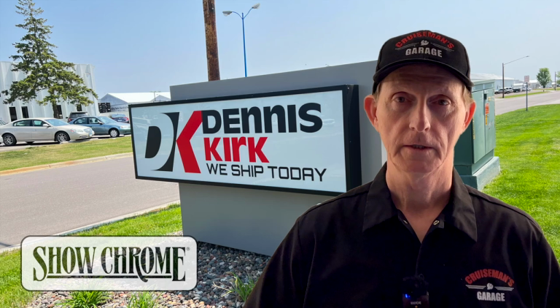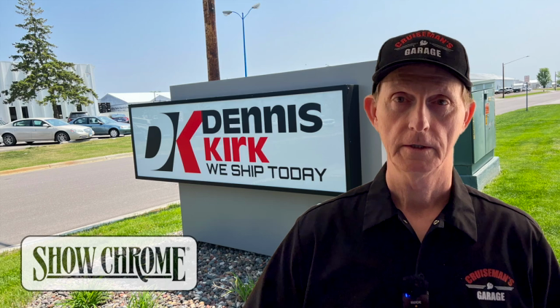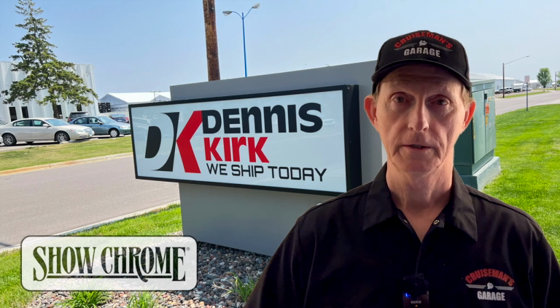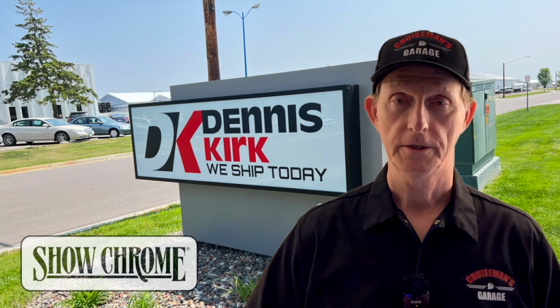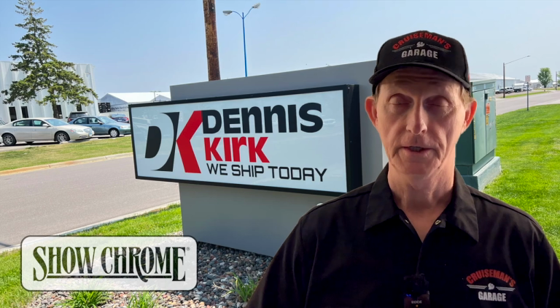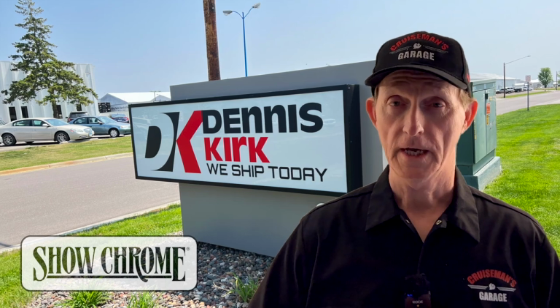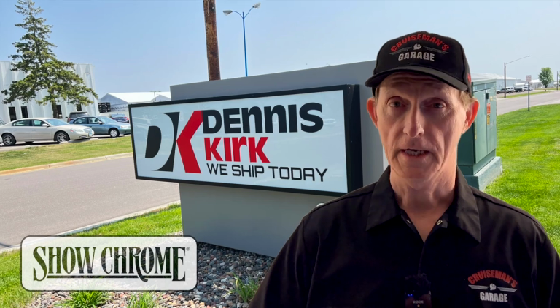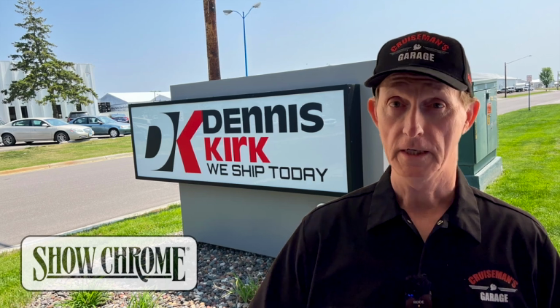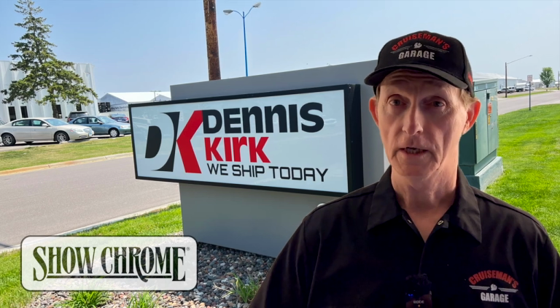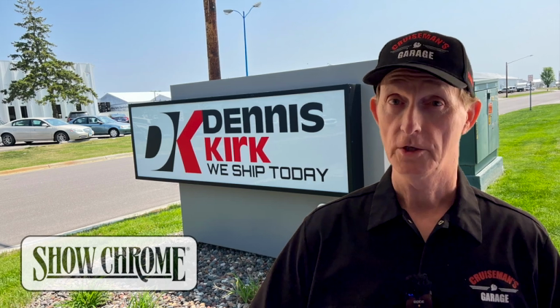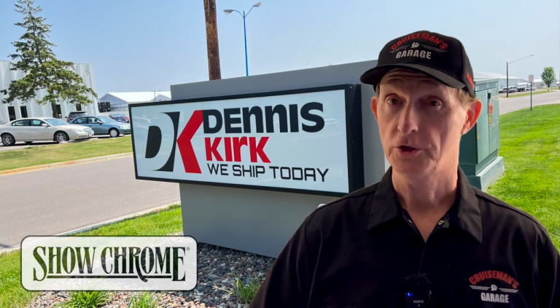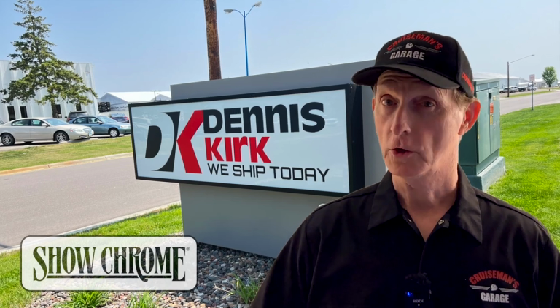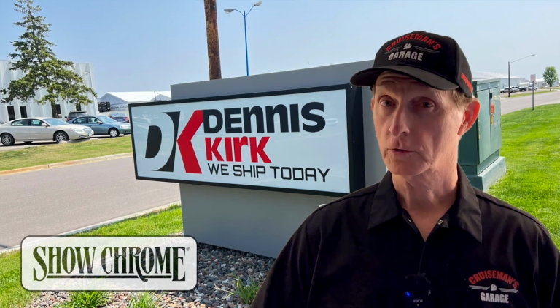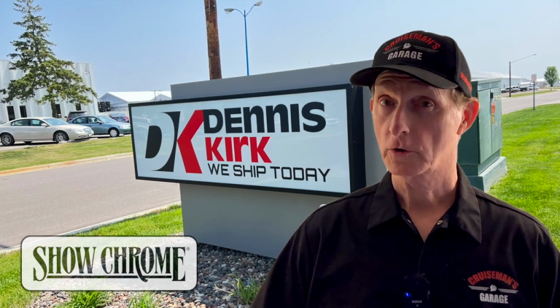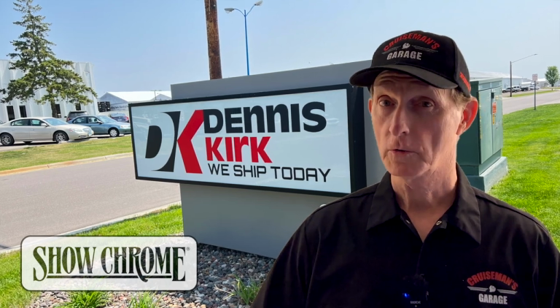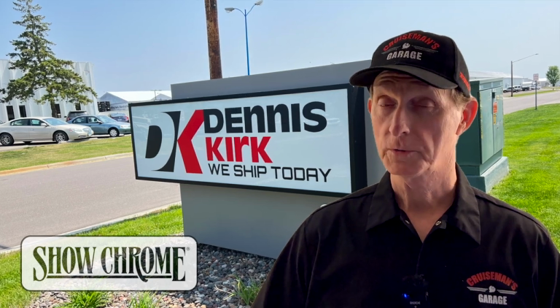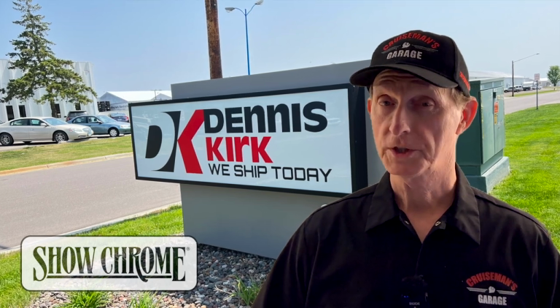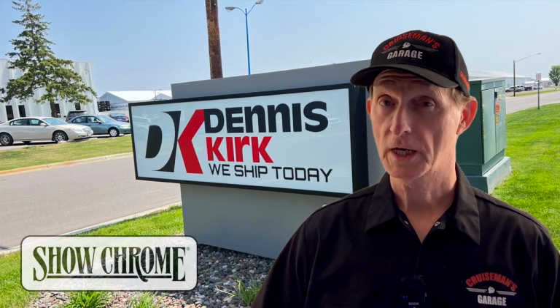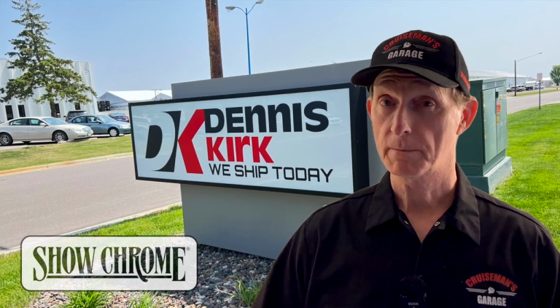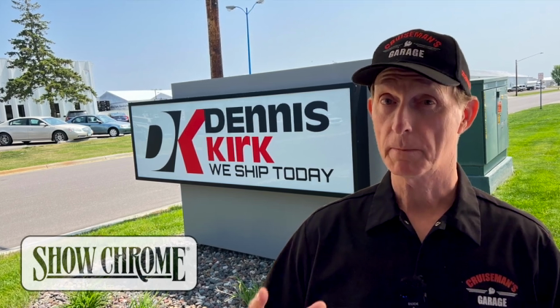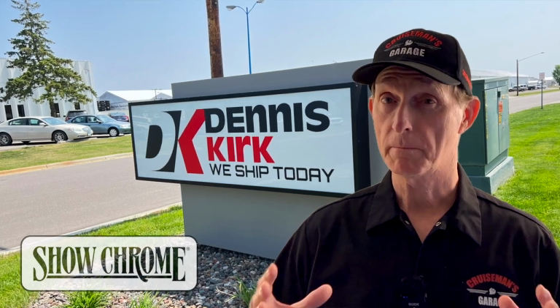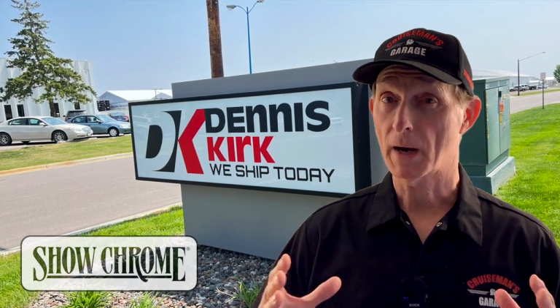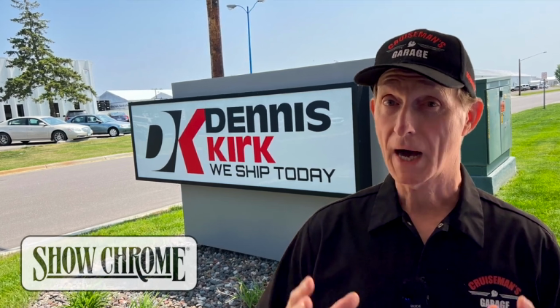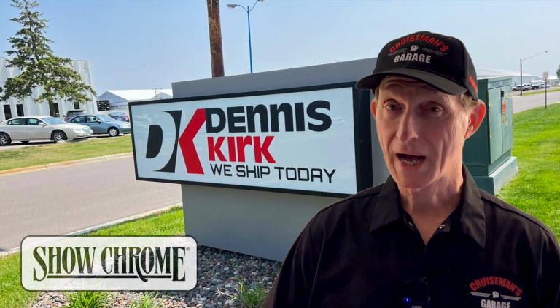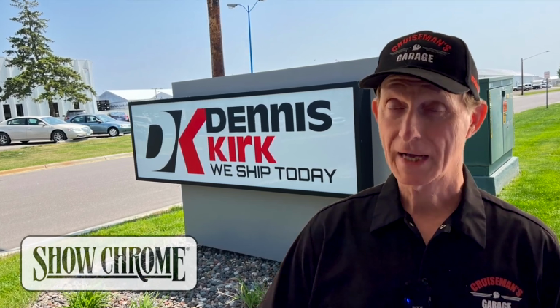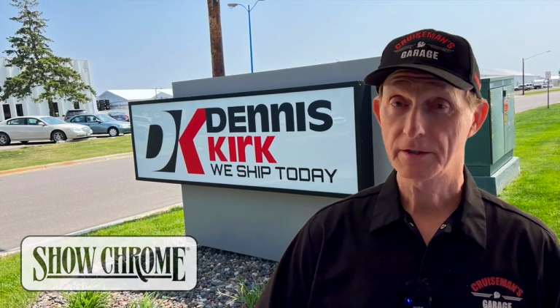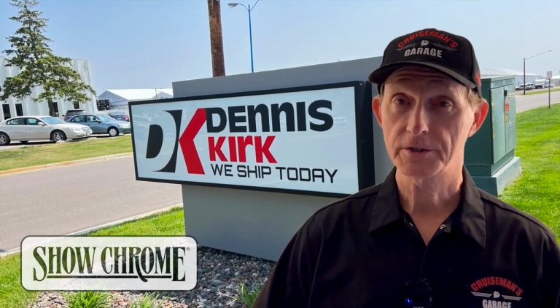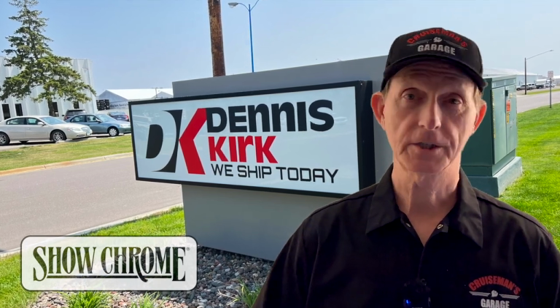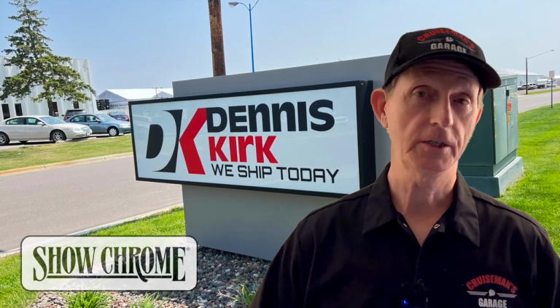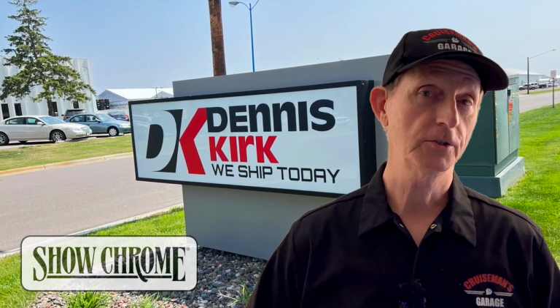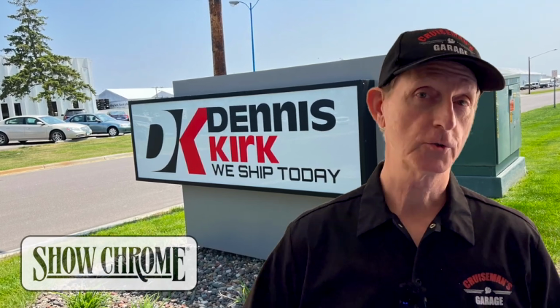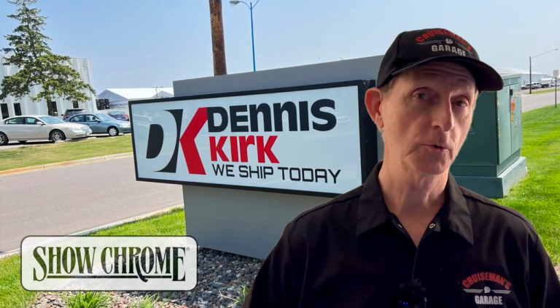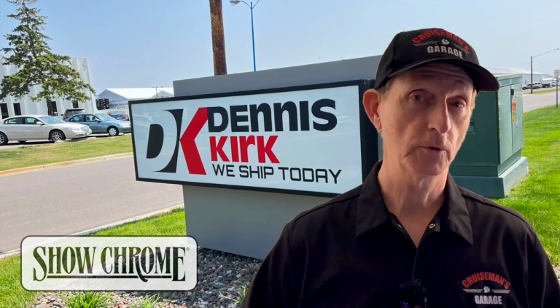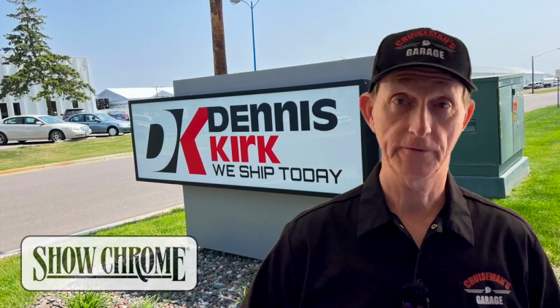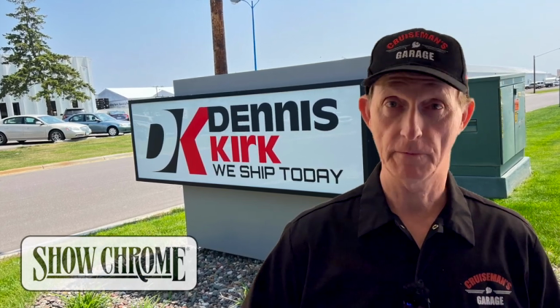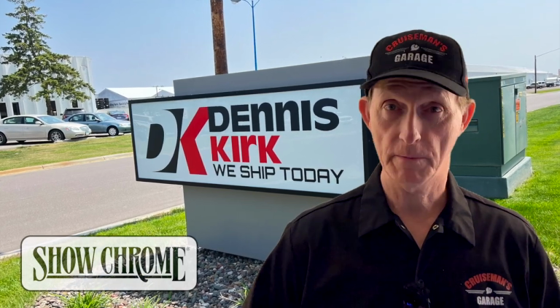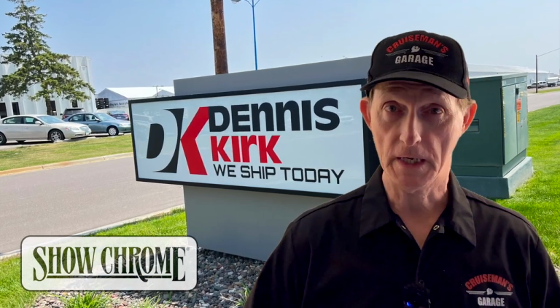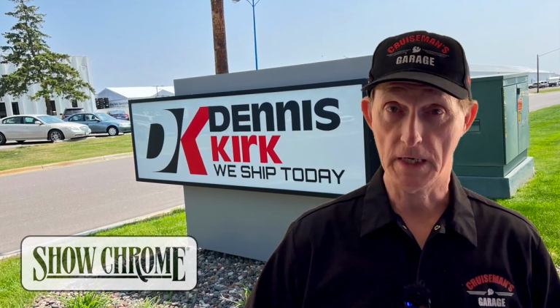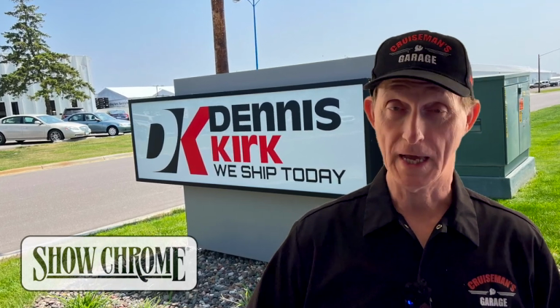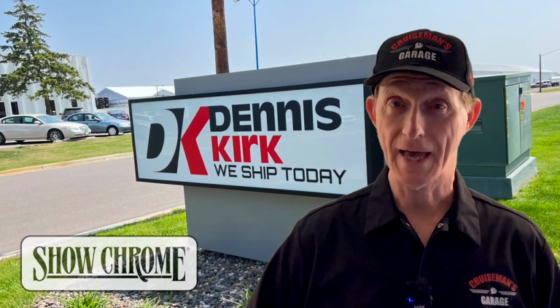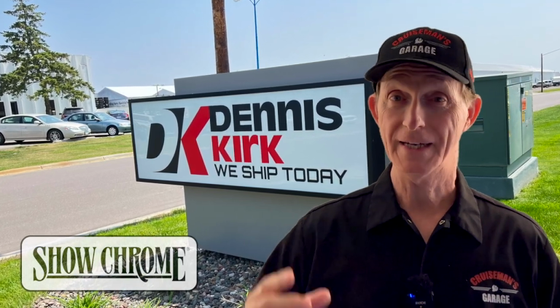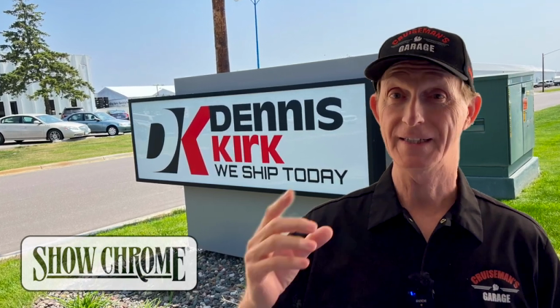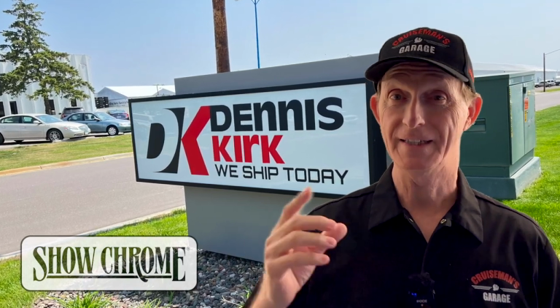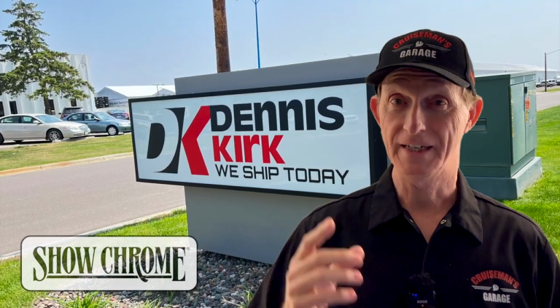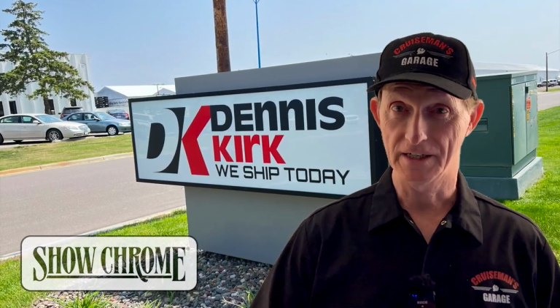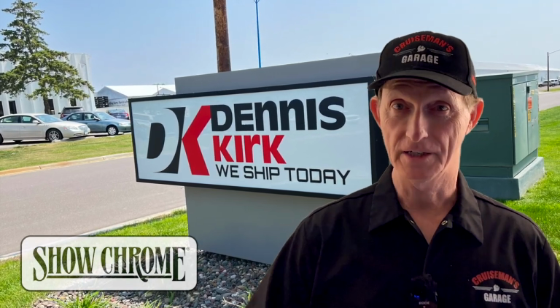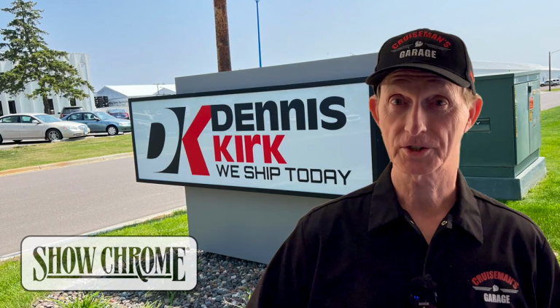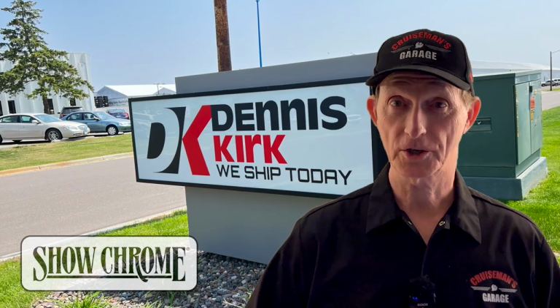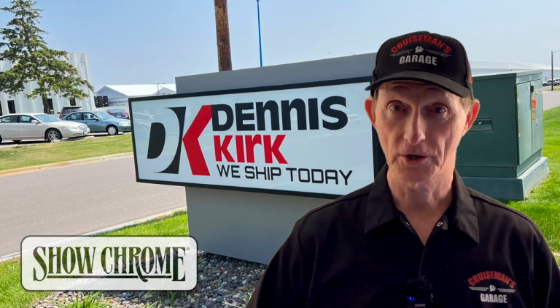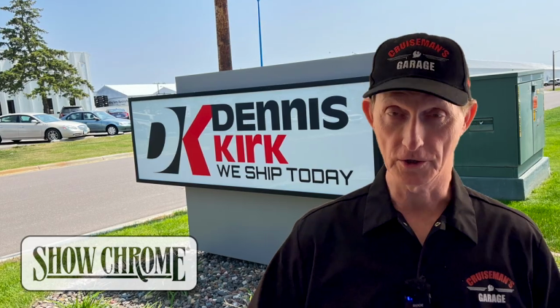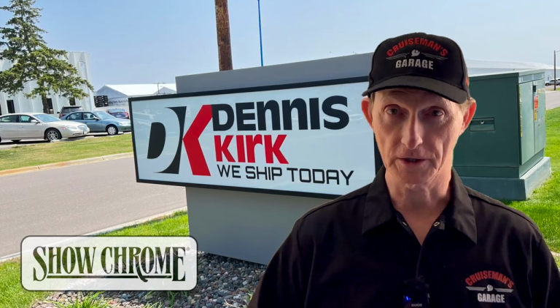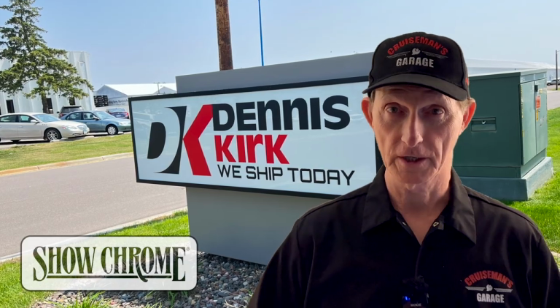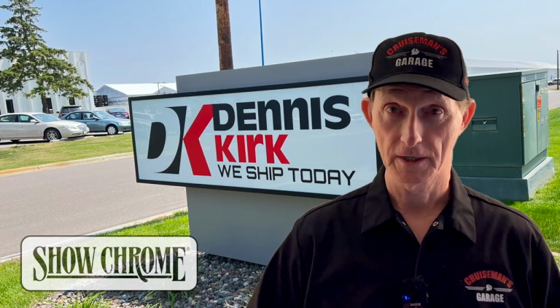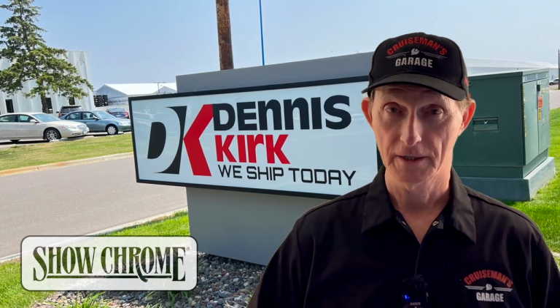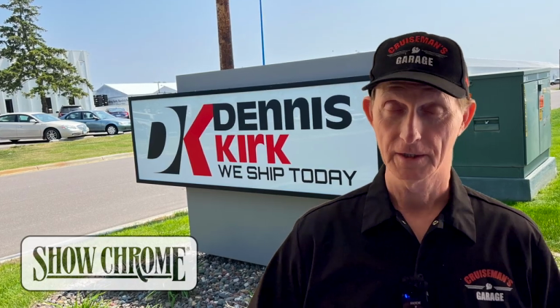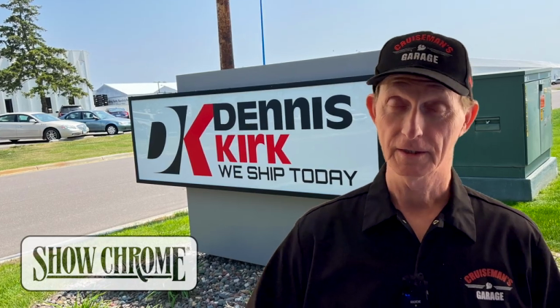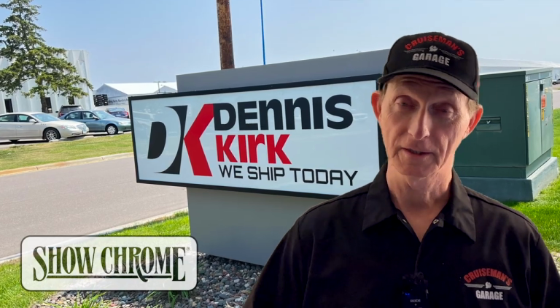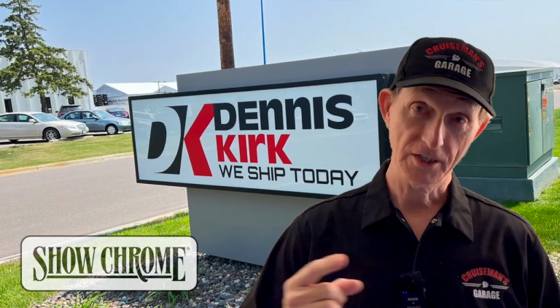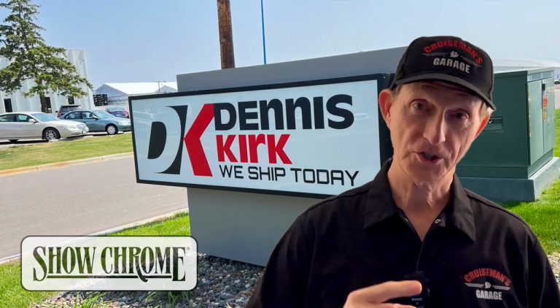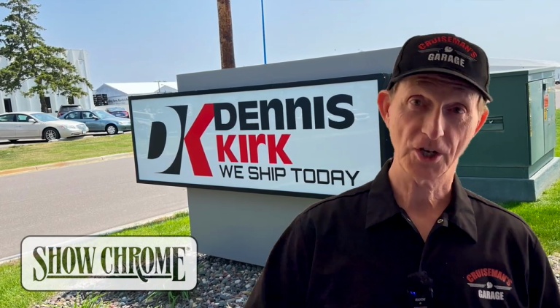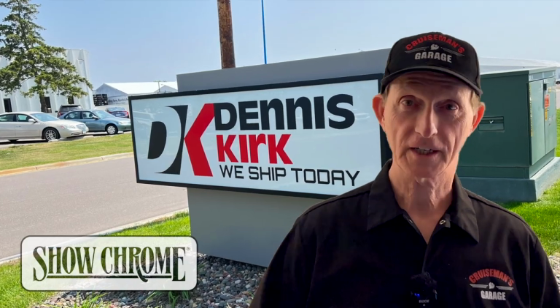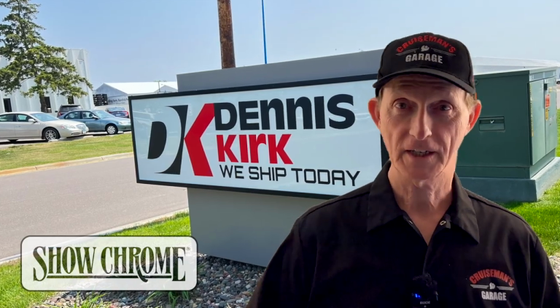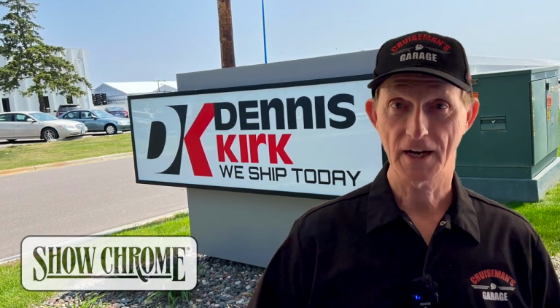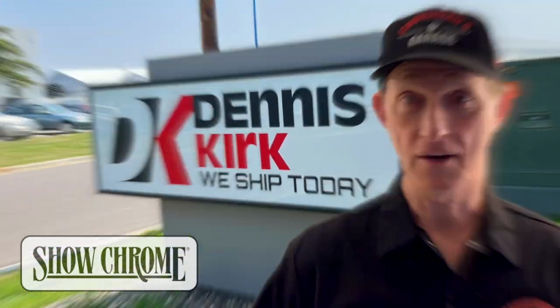Today, ShowChrome set up a behind-the-scenes tour for me at Dennis Kirk. Let's check it out.